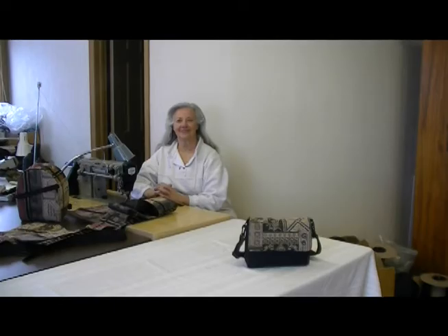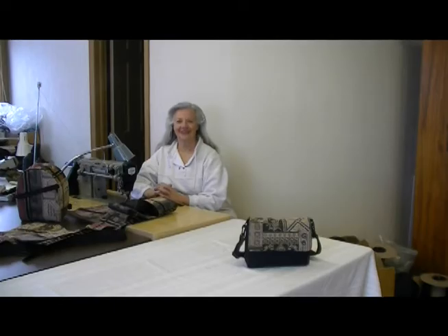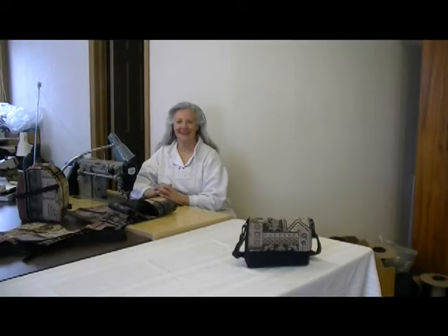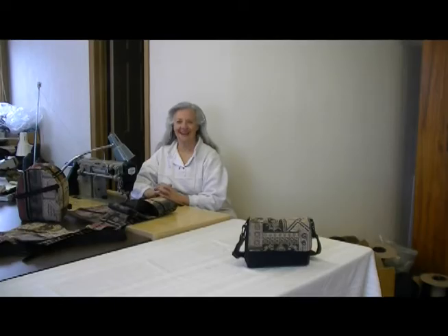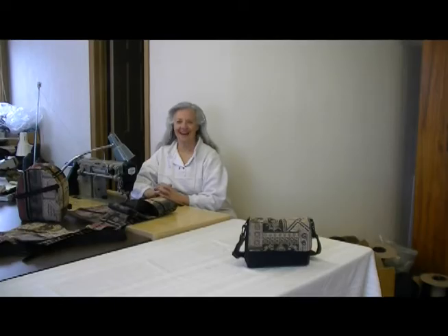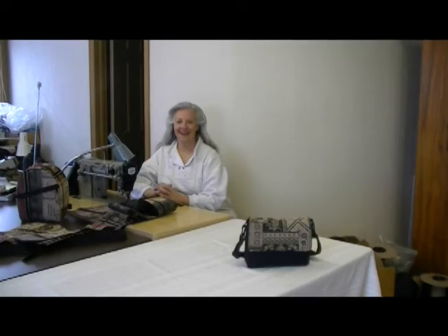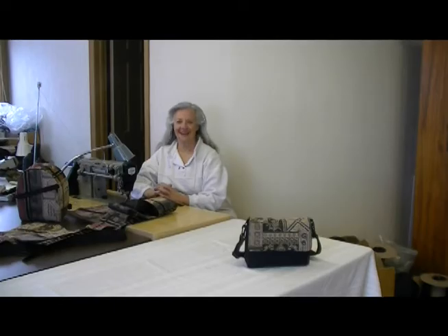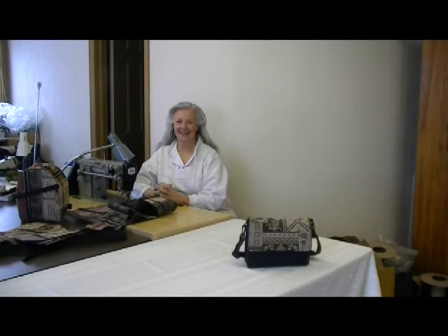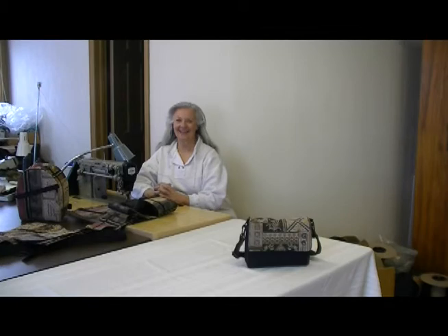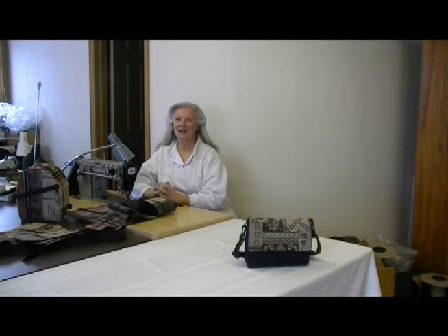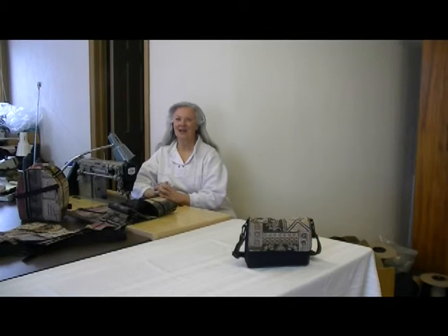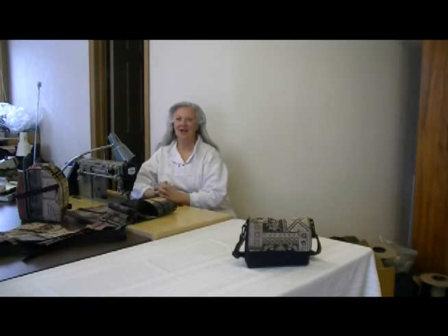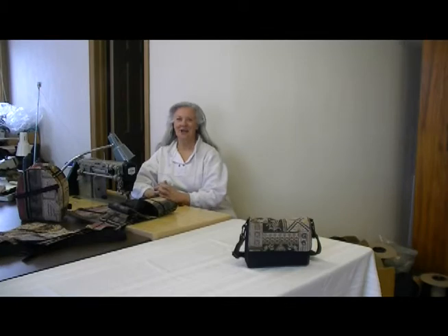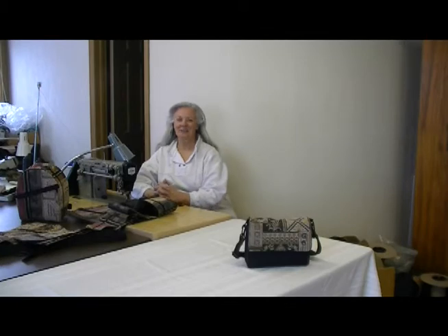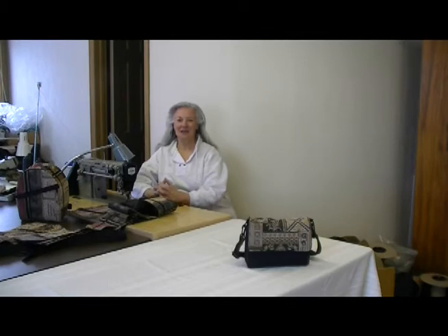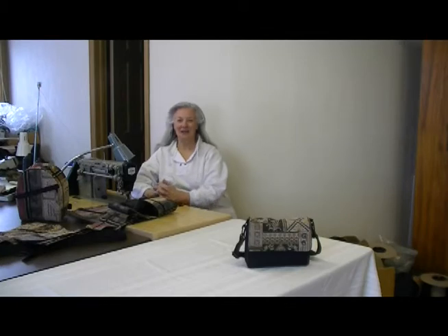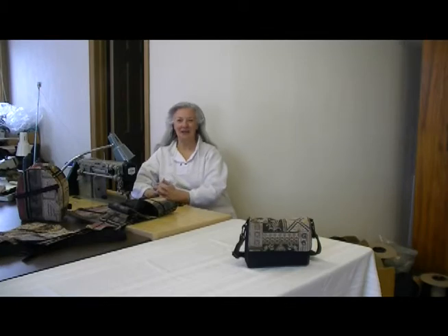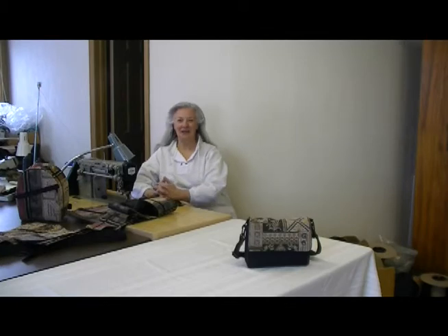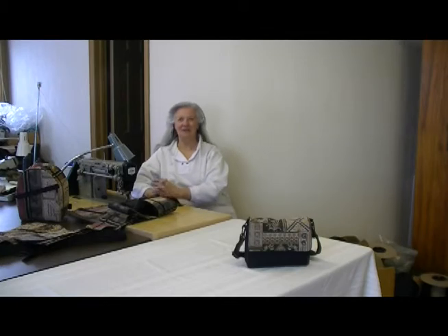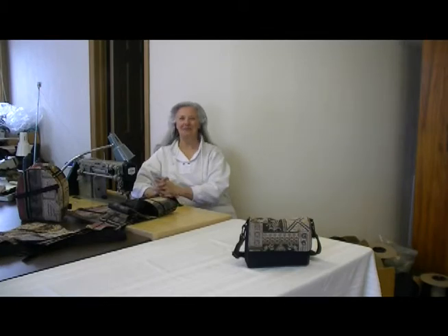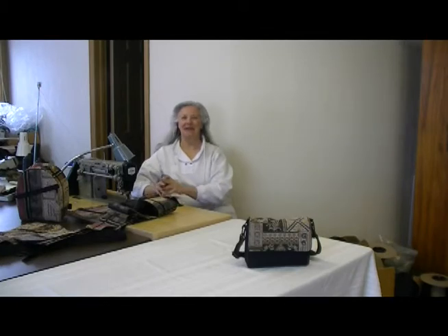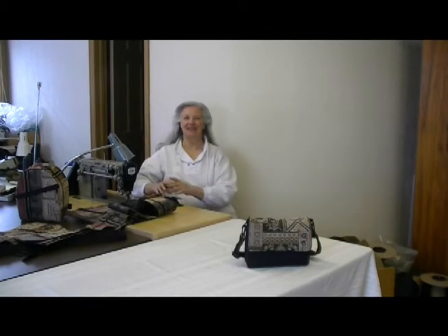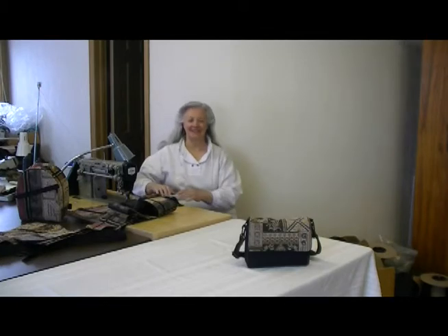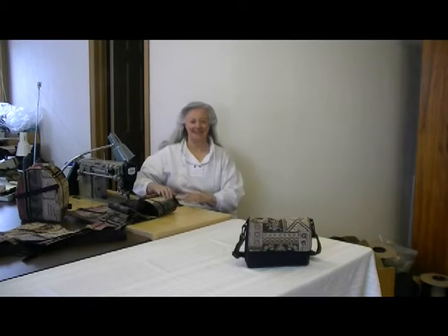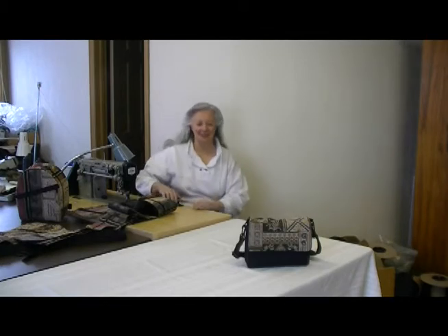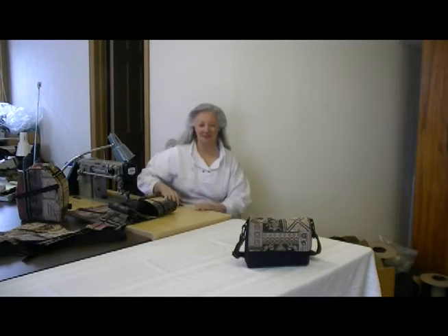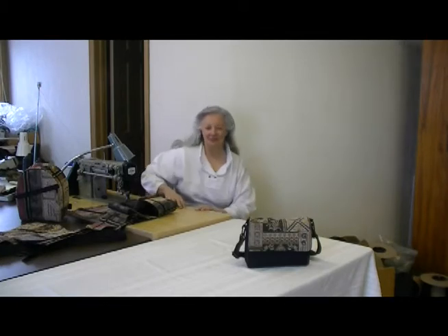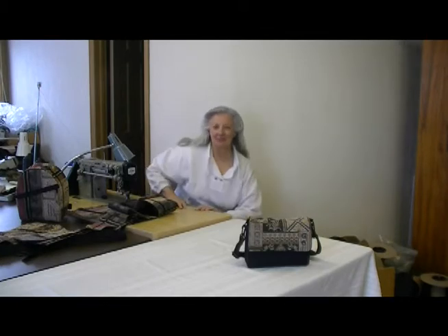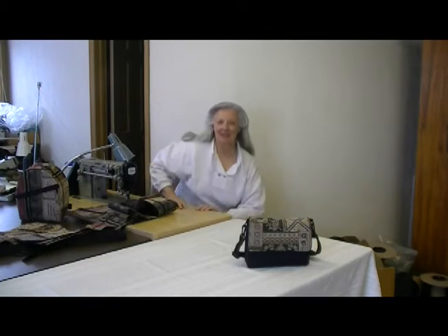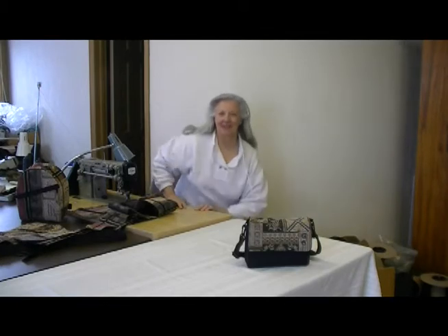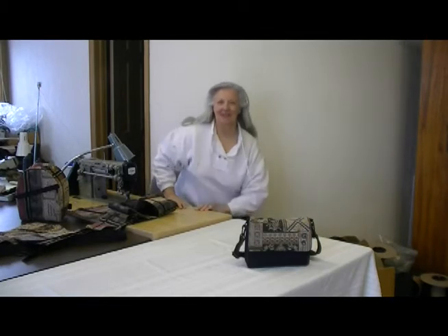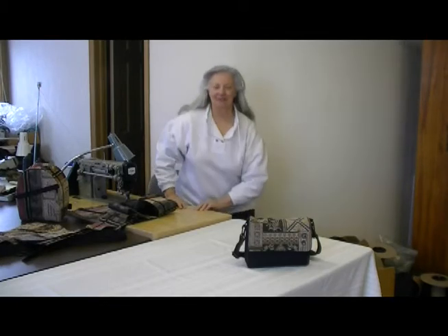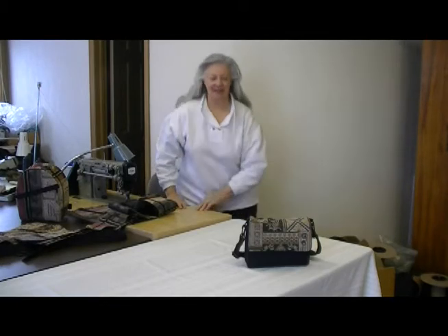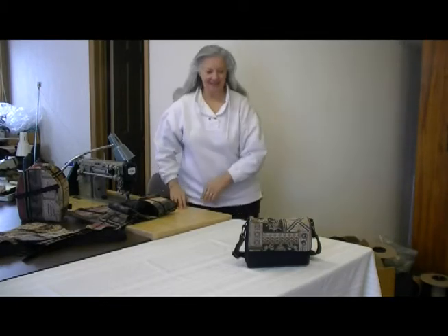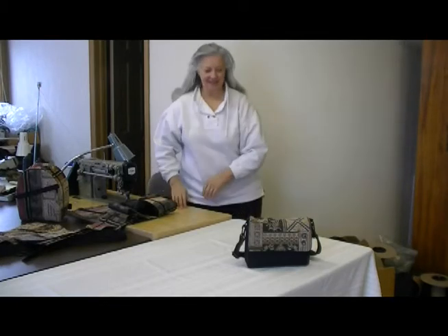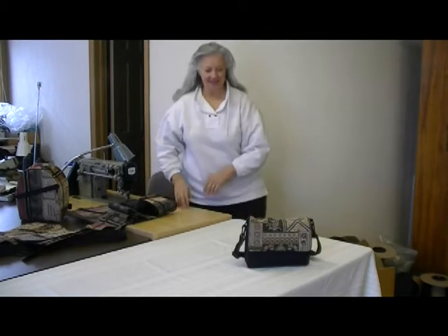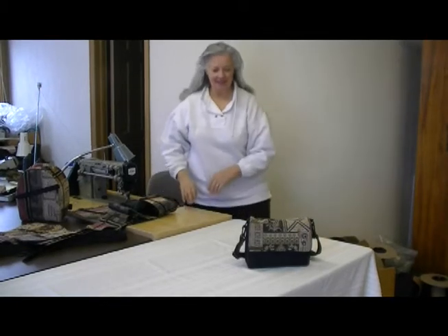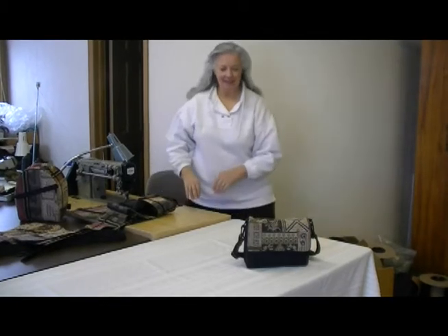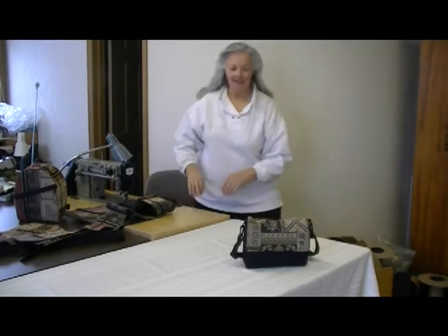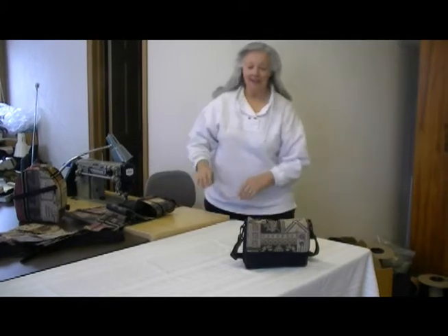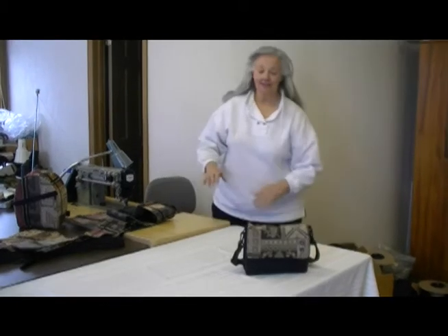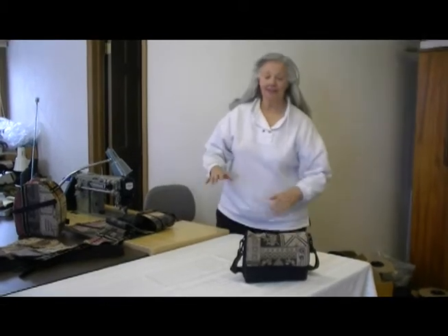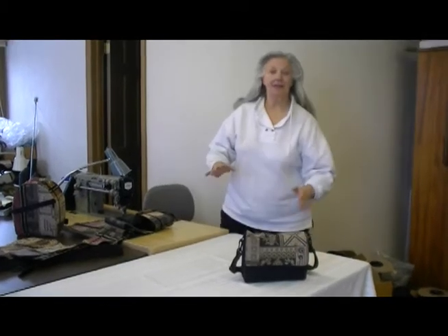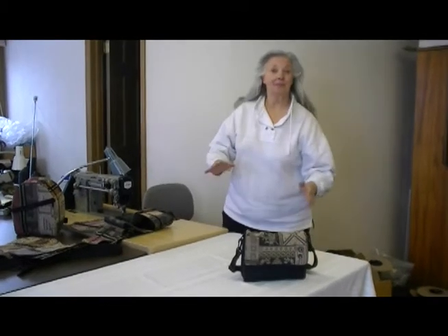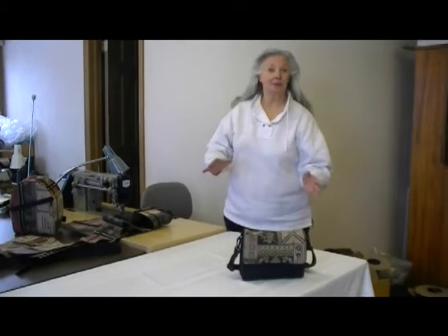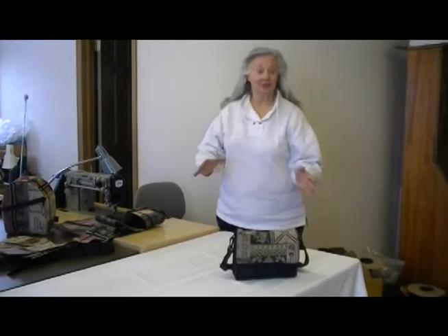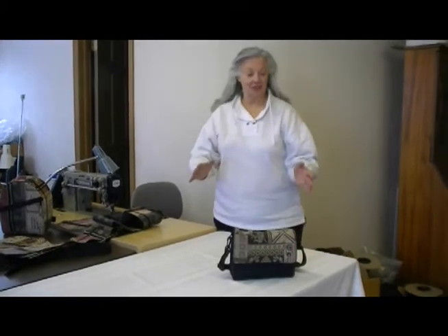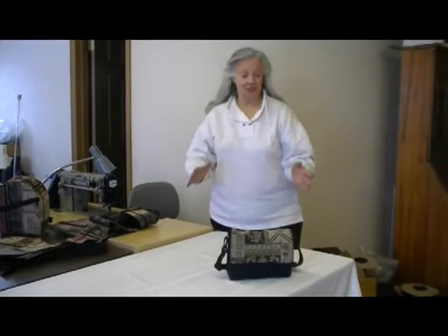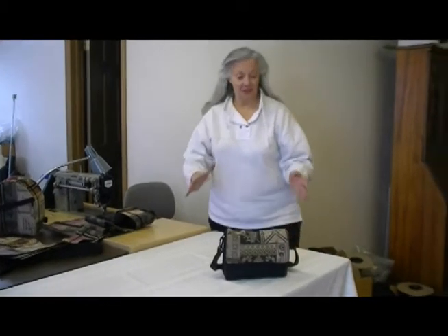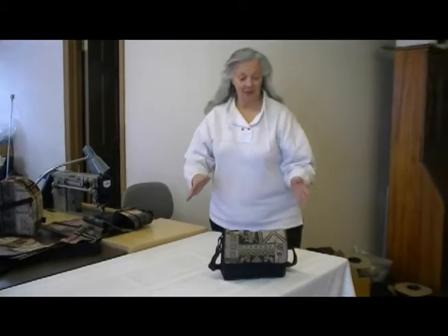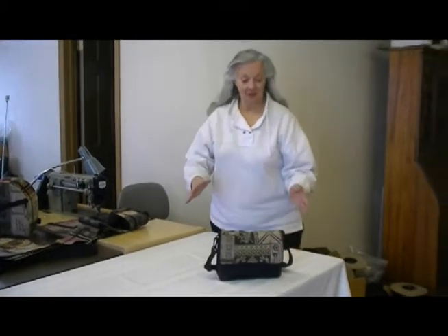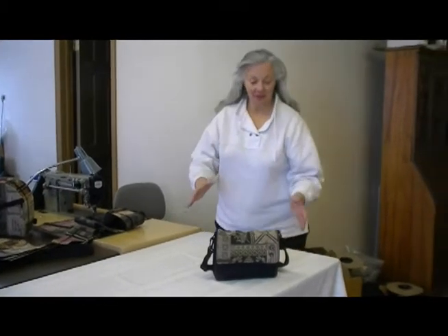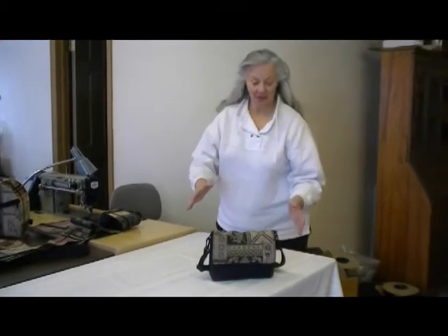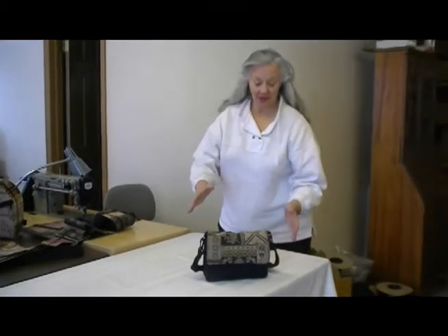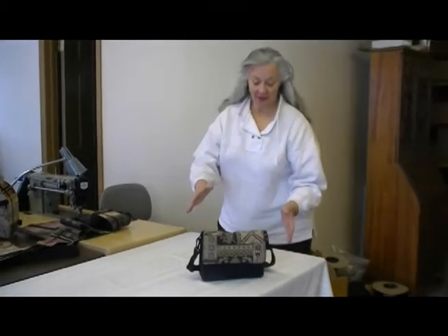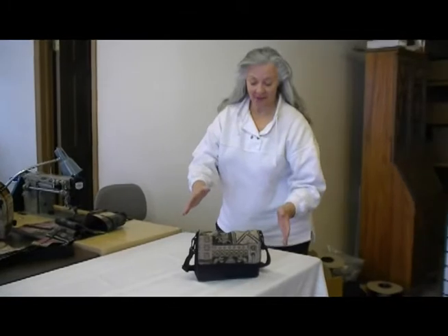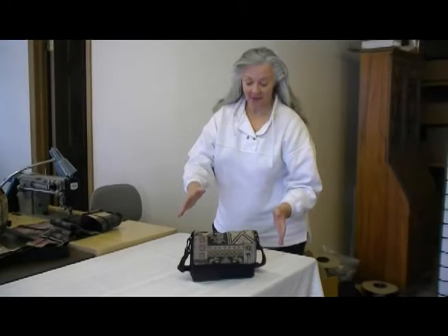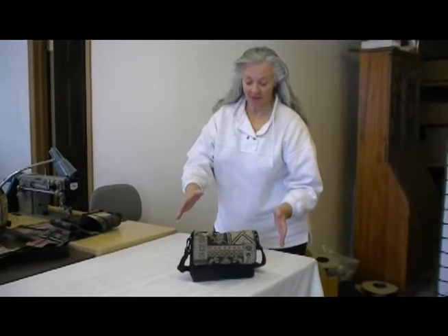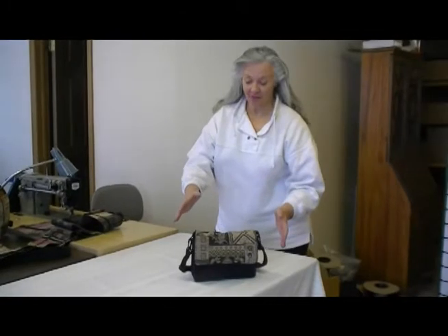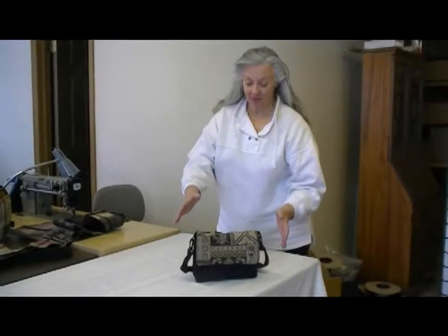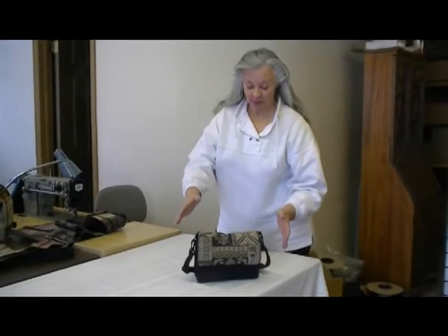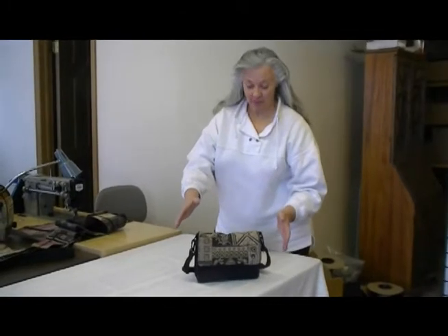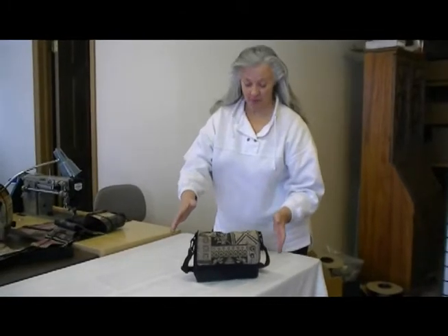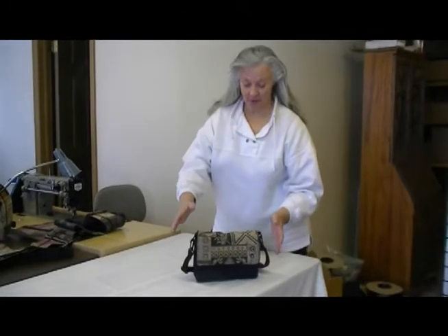Hi, I'm Carol, the bag lady from MKI Bags. Today I'm going to demo our flat purse.